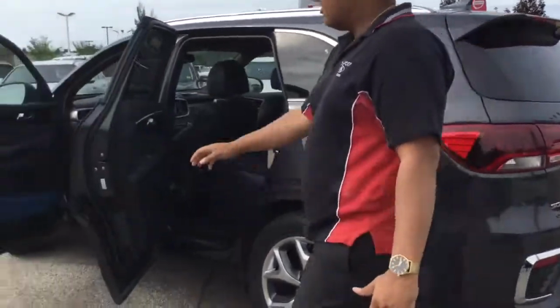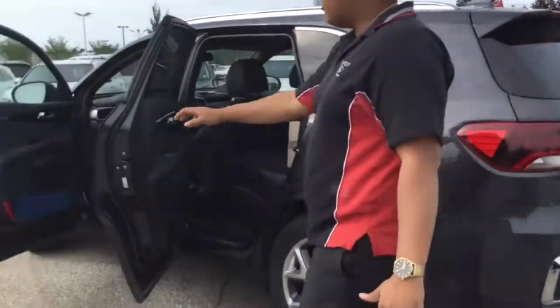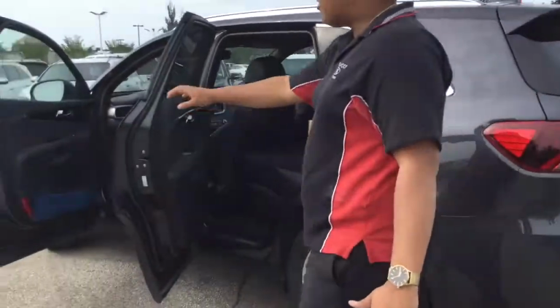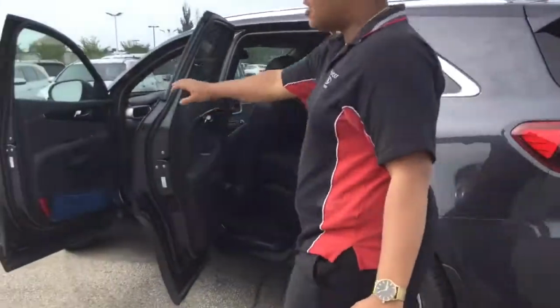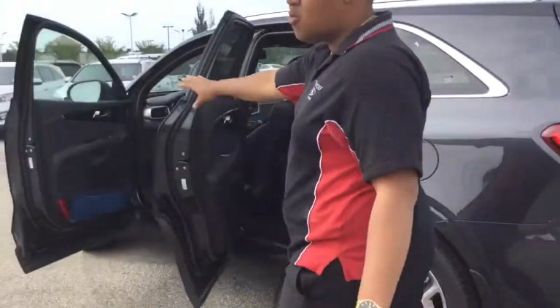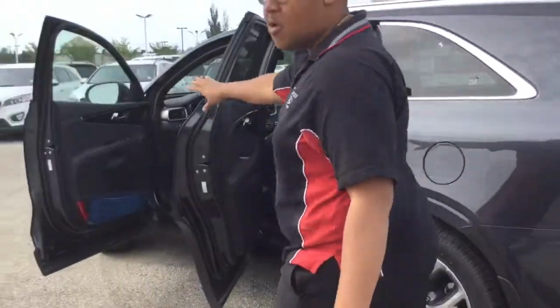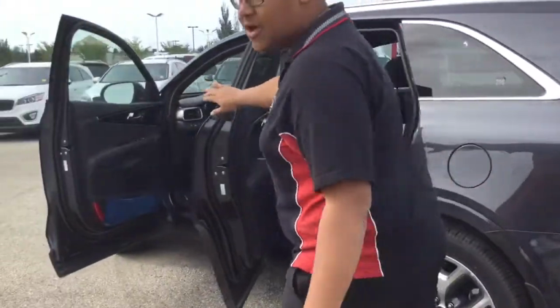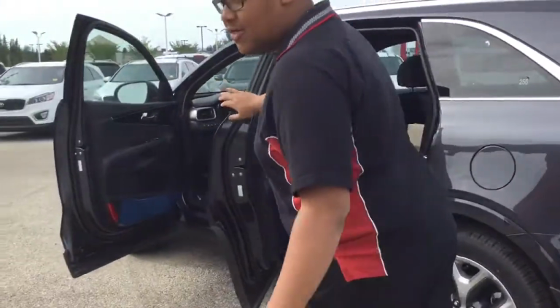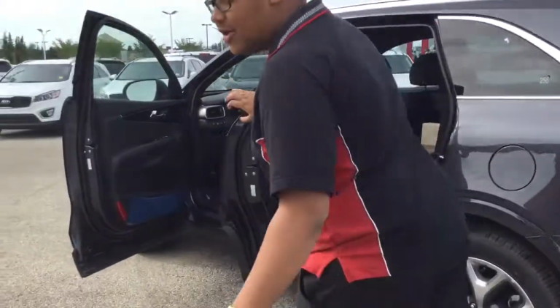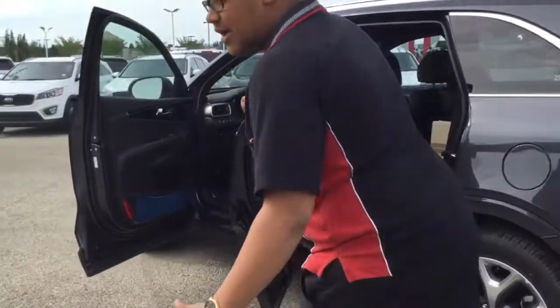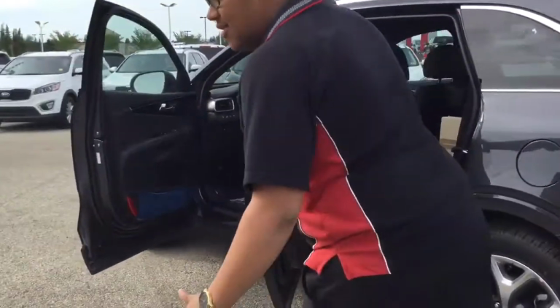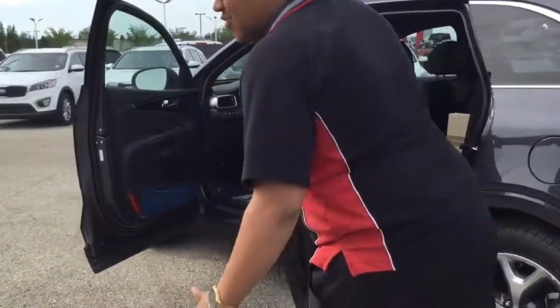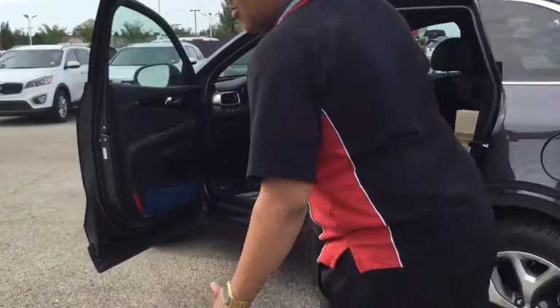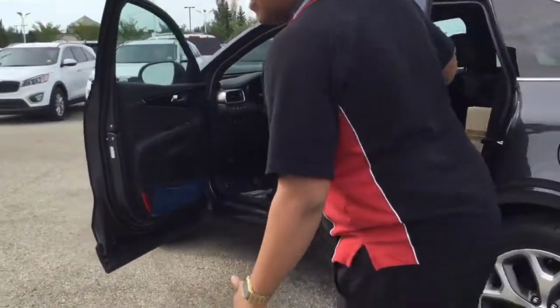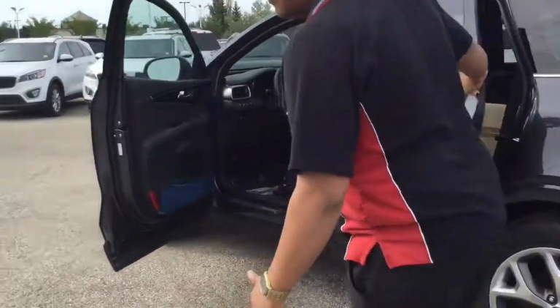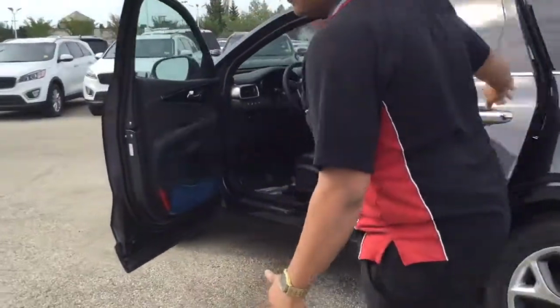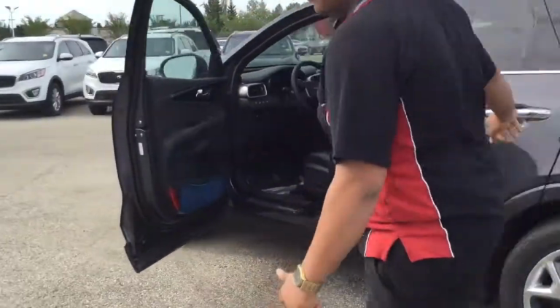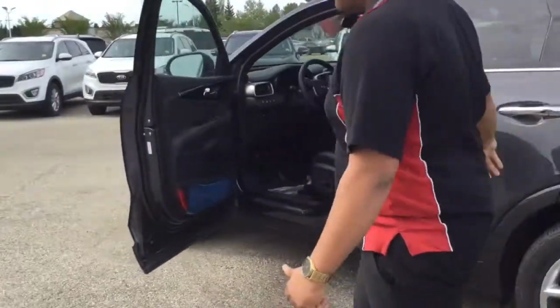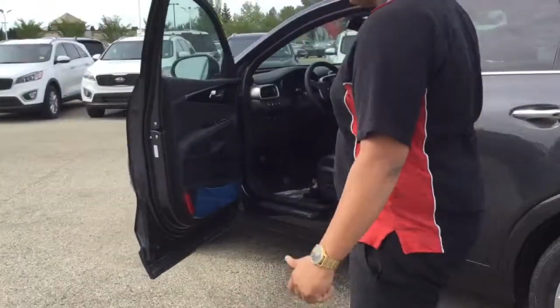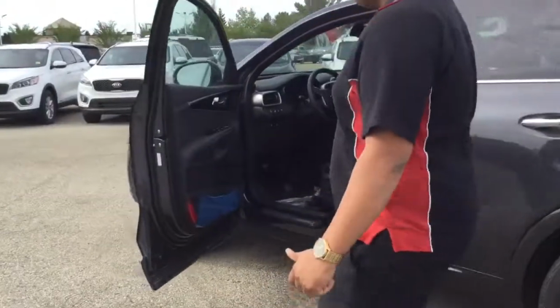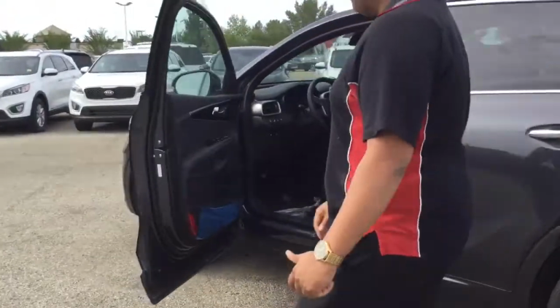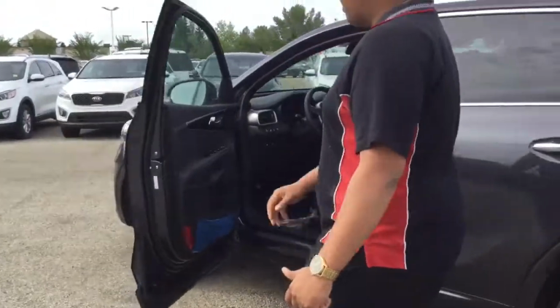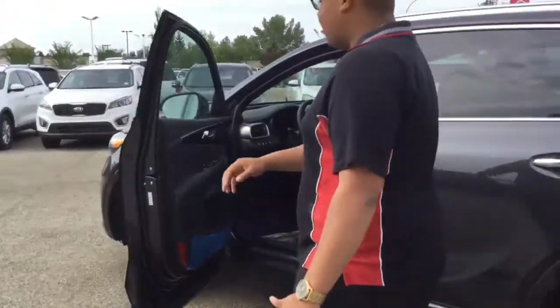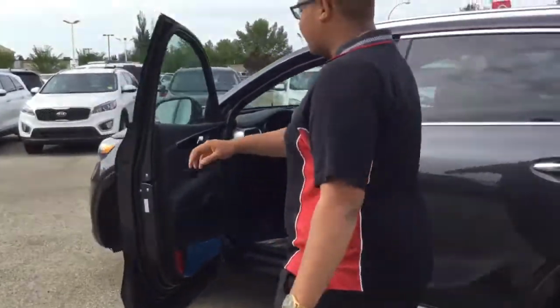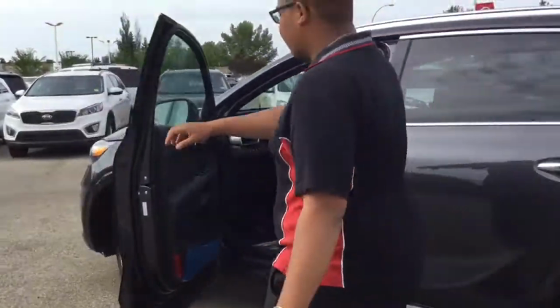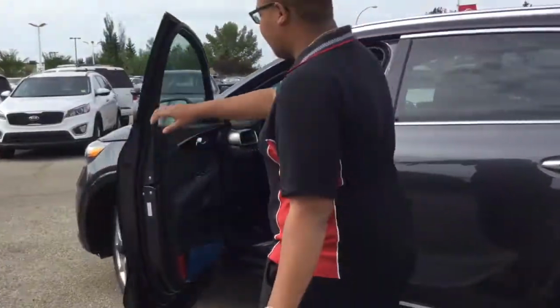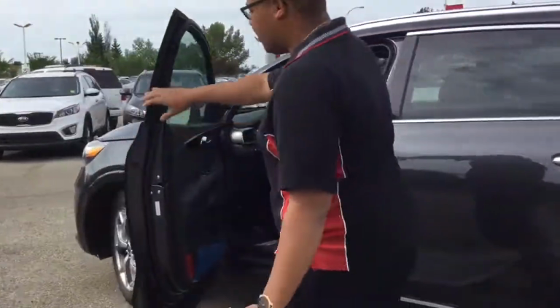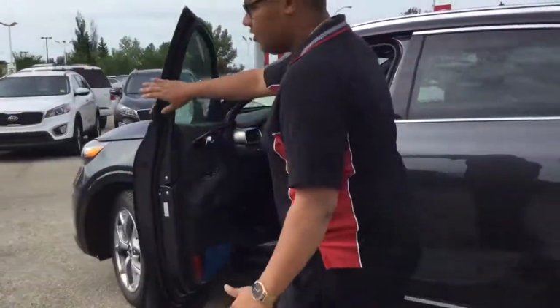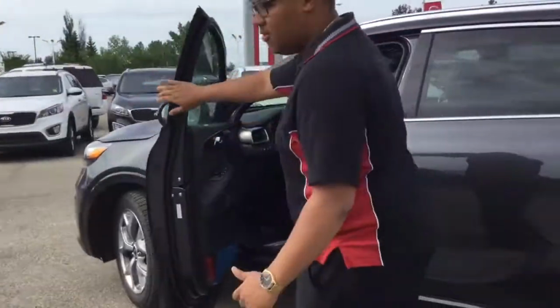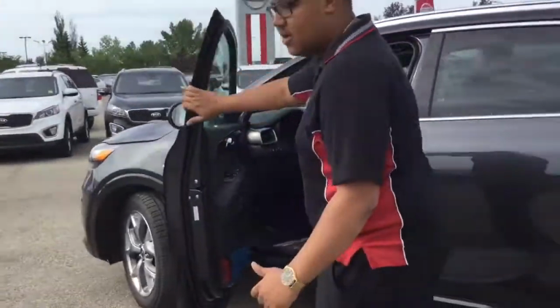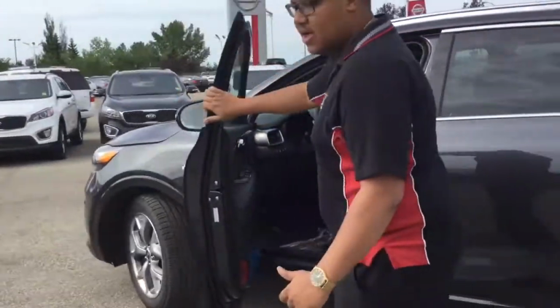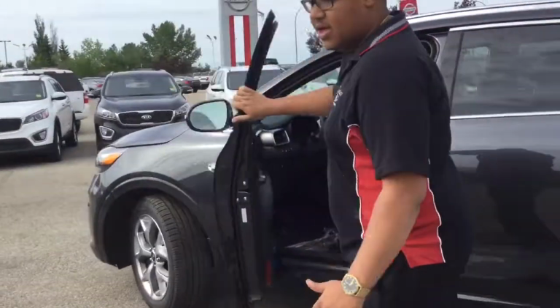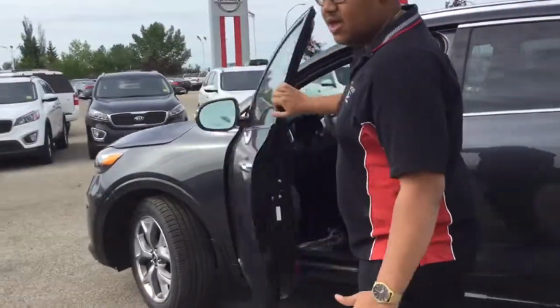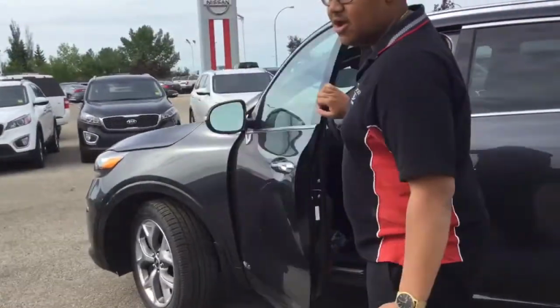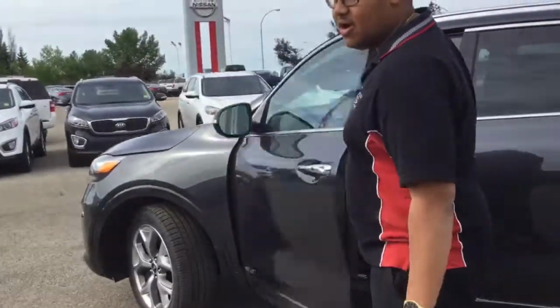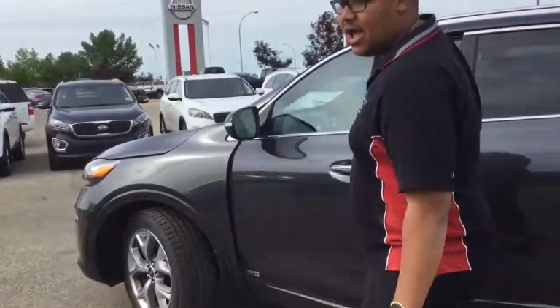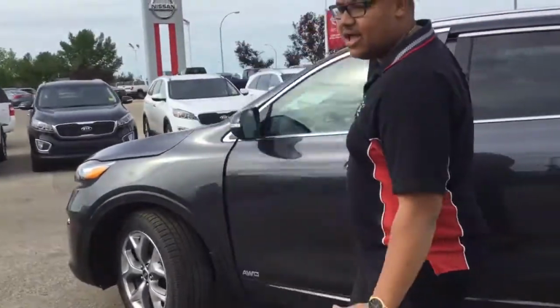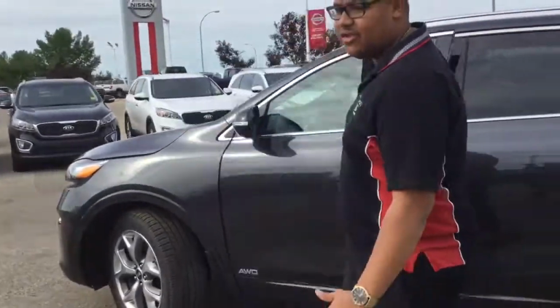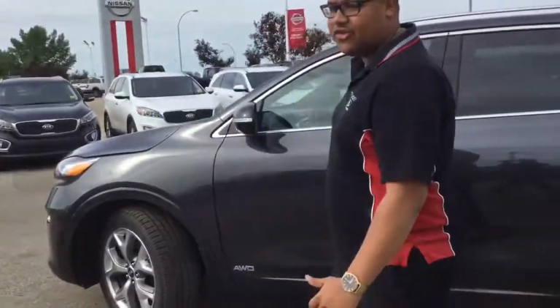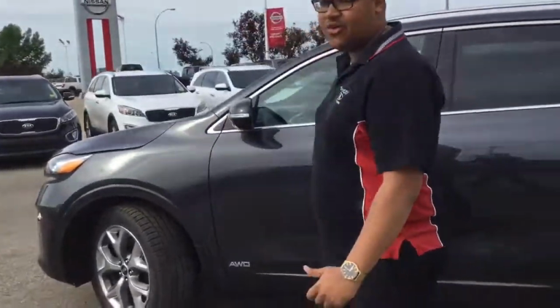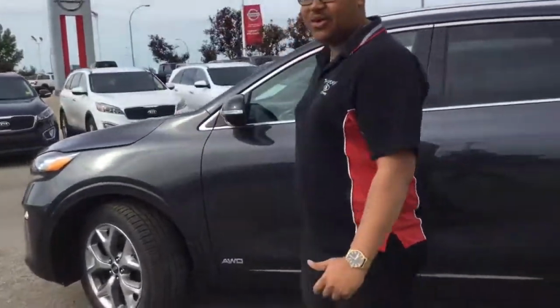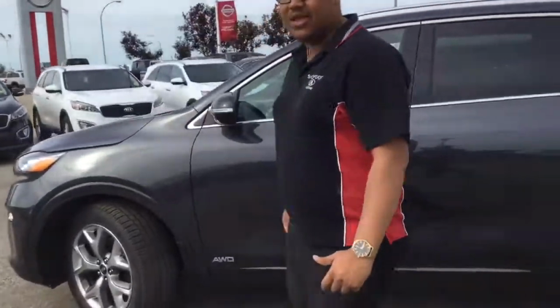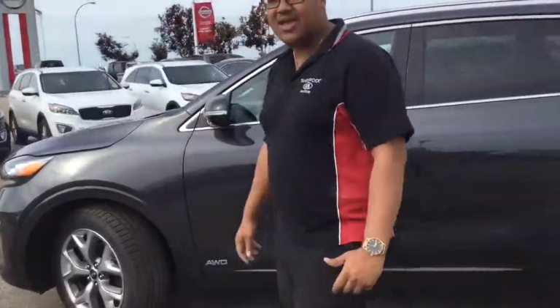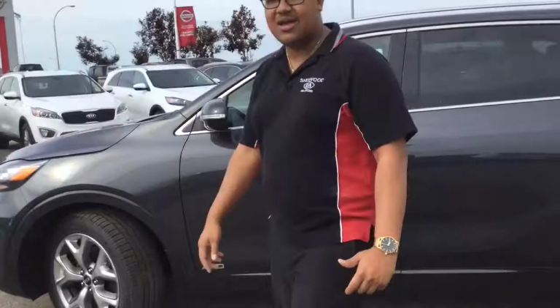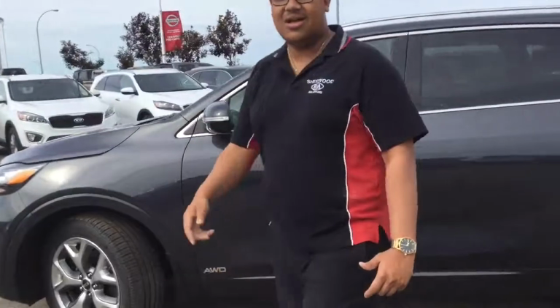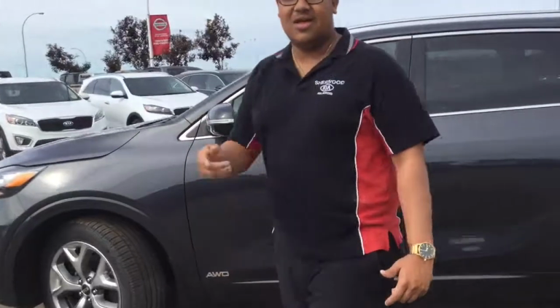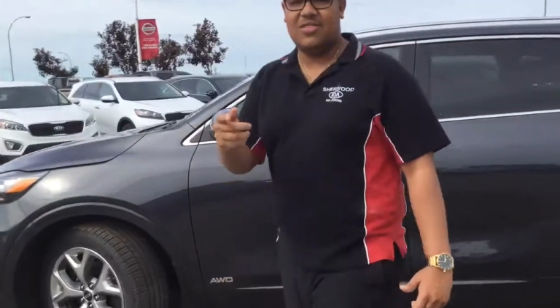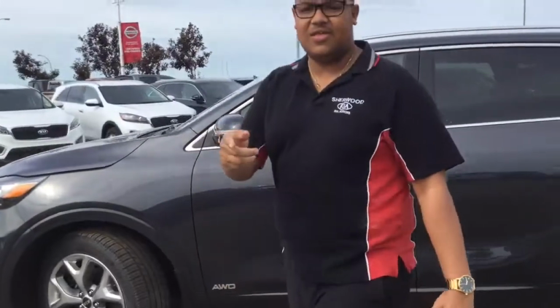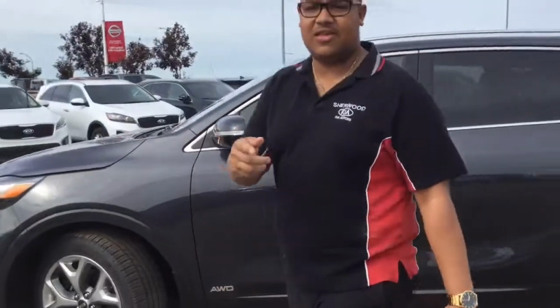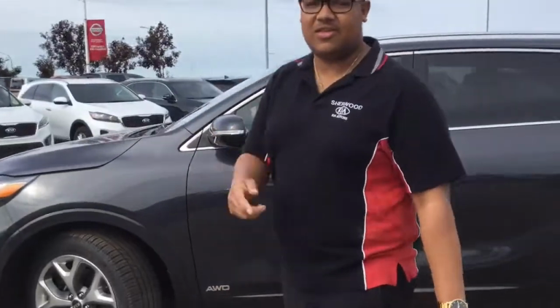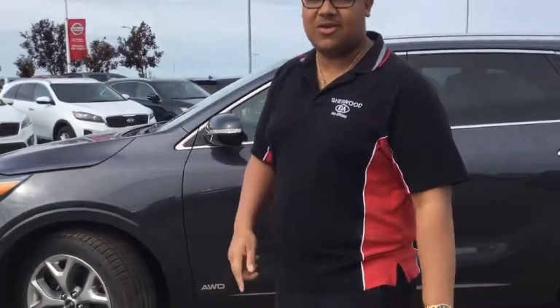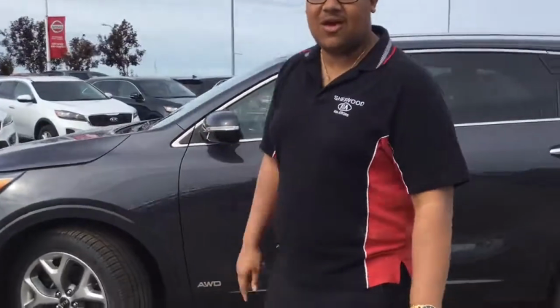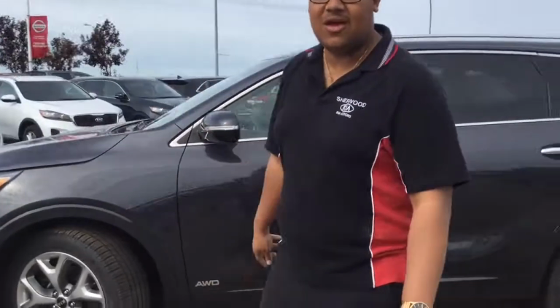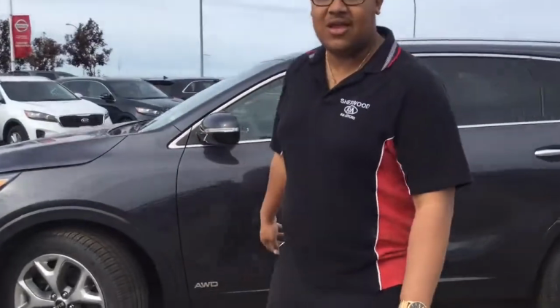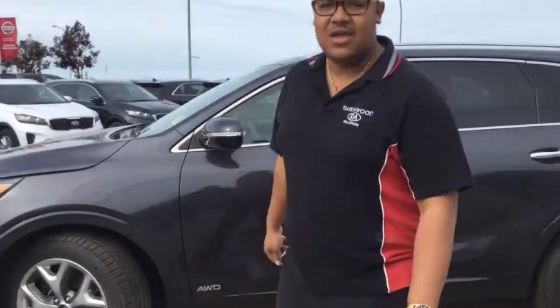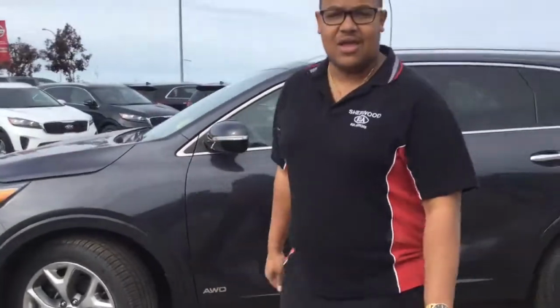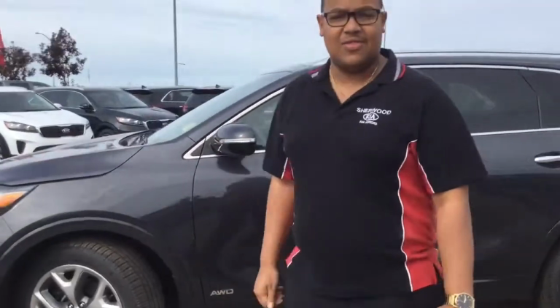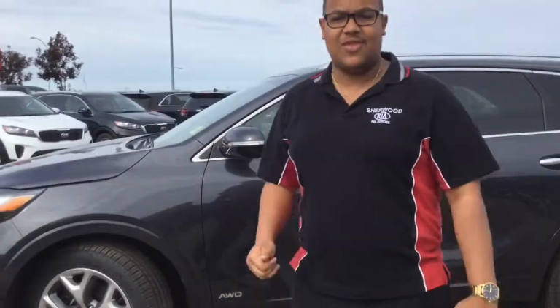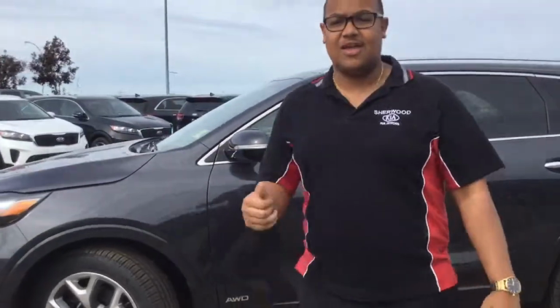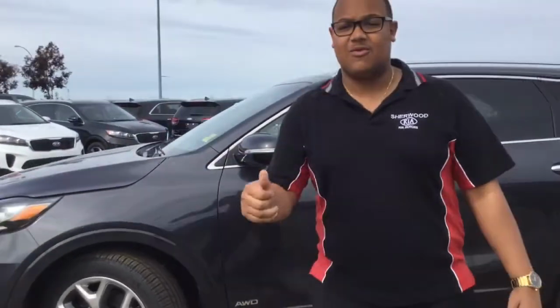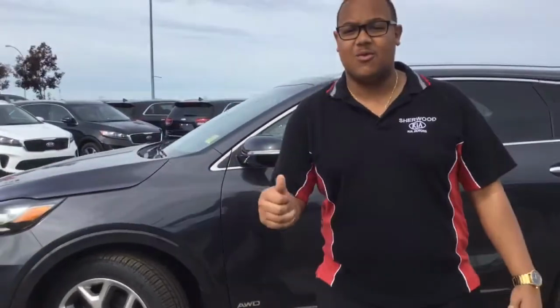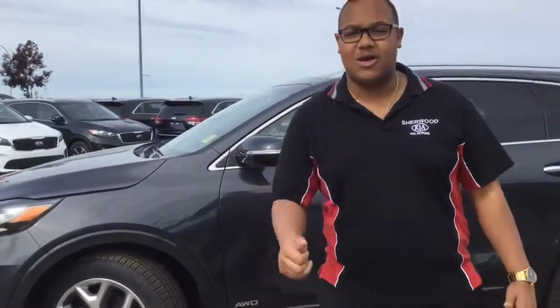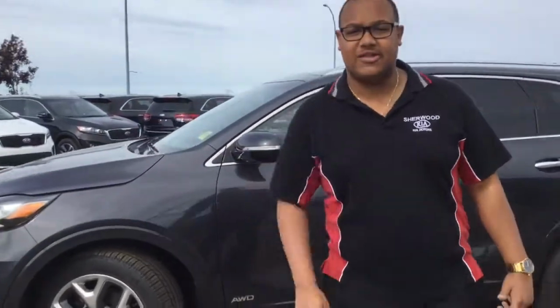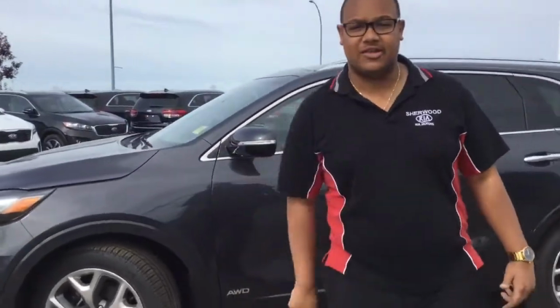Just a quick look at the 2019 Kia Sorento here at Chirrut Kia. This is Scott, and thanks for watching.